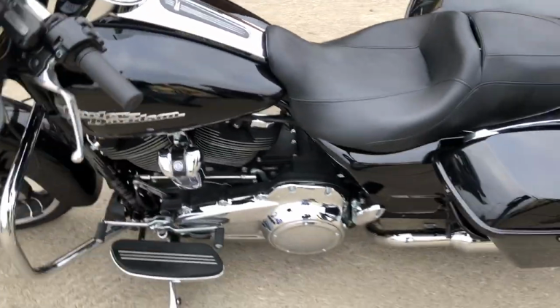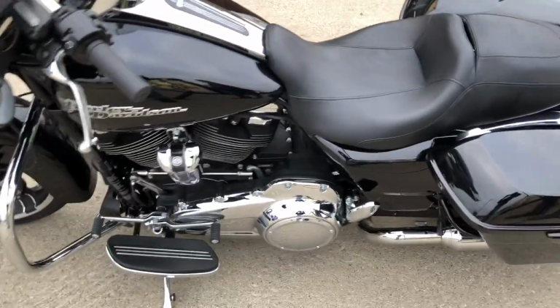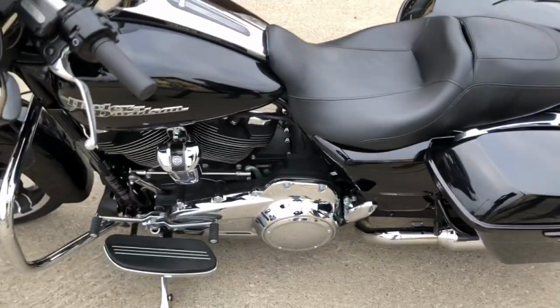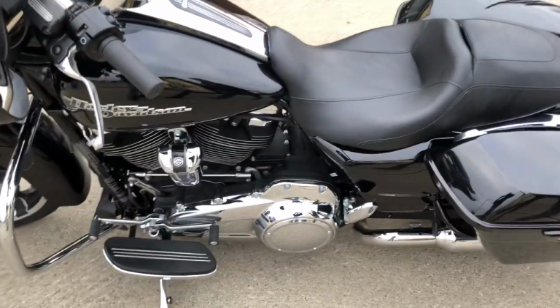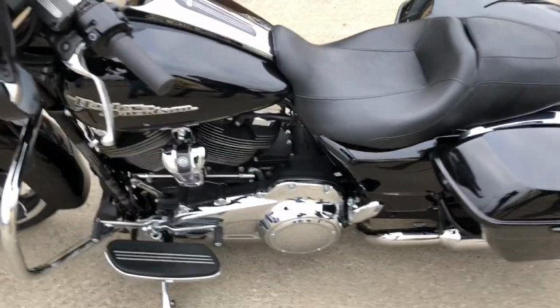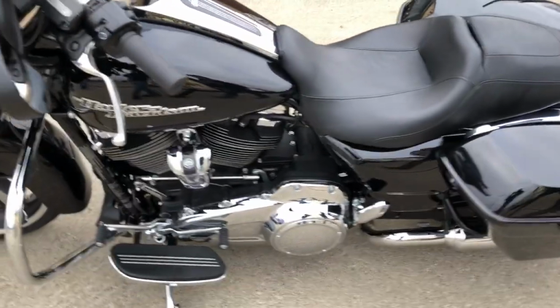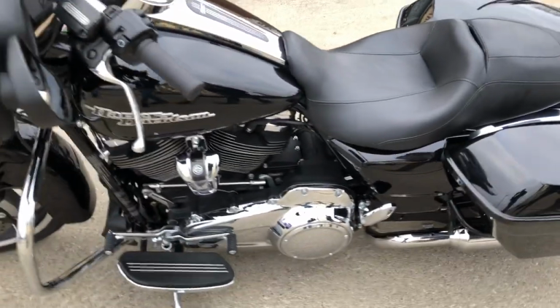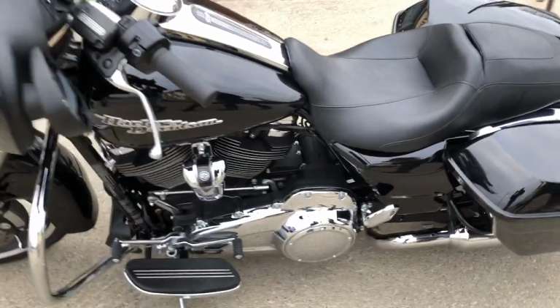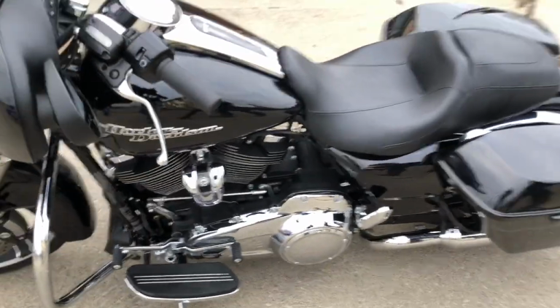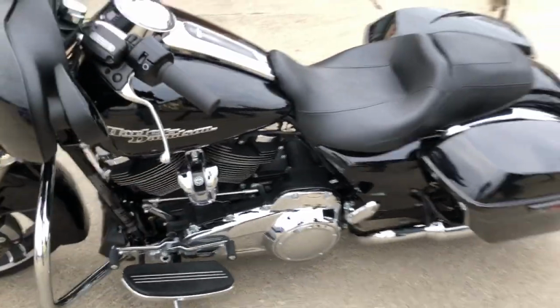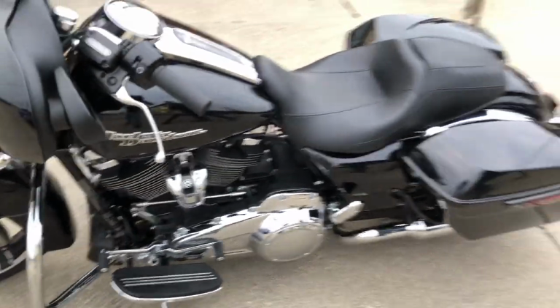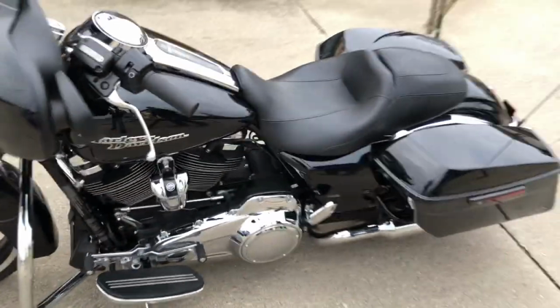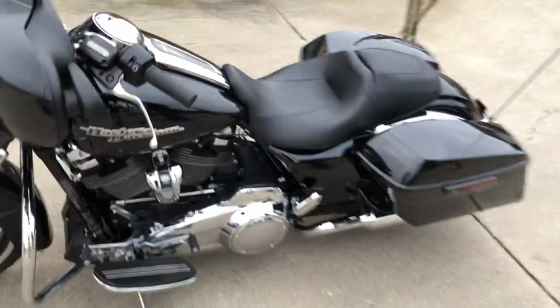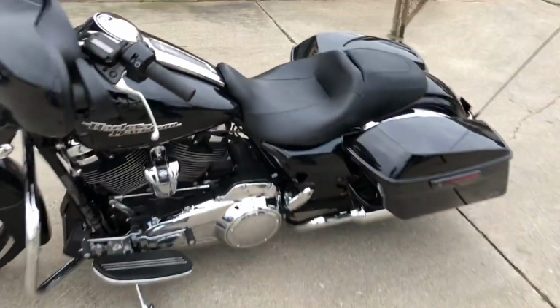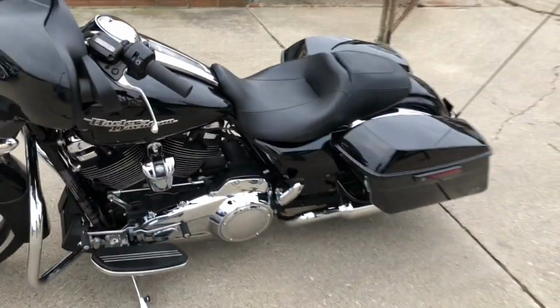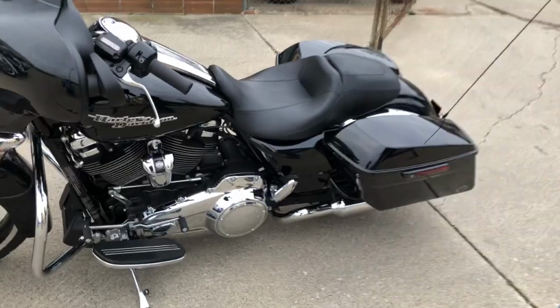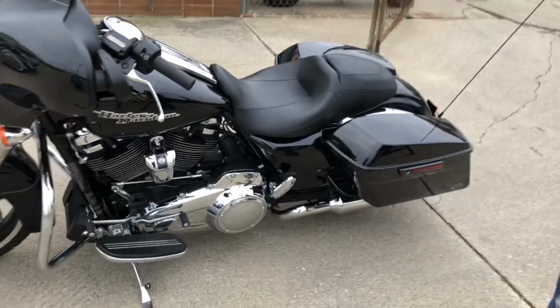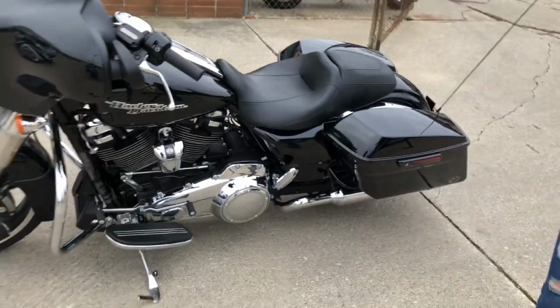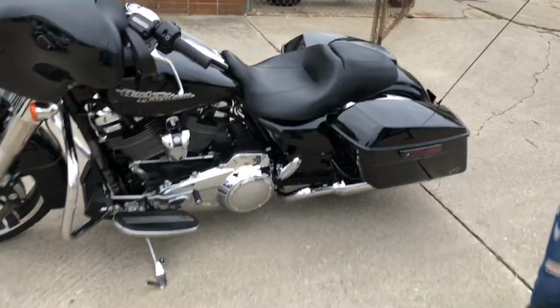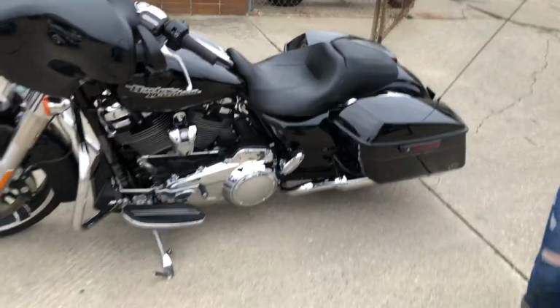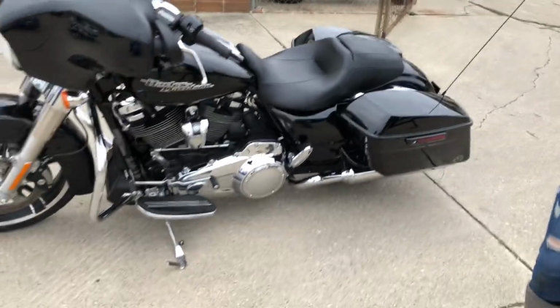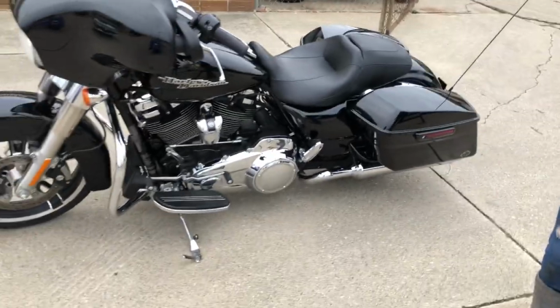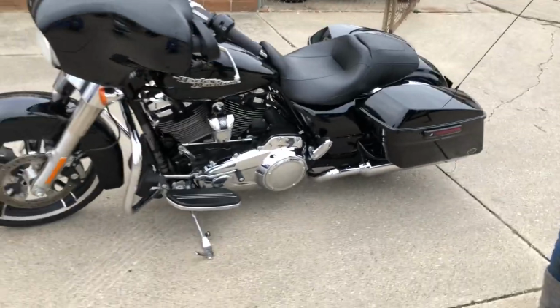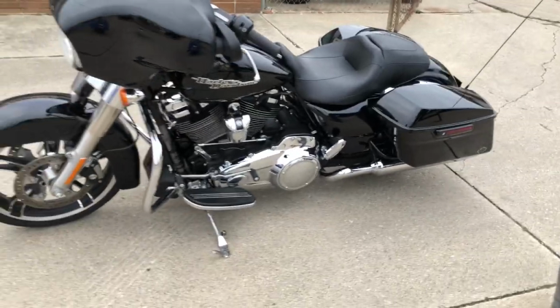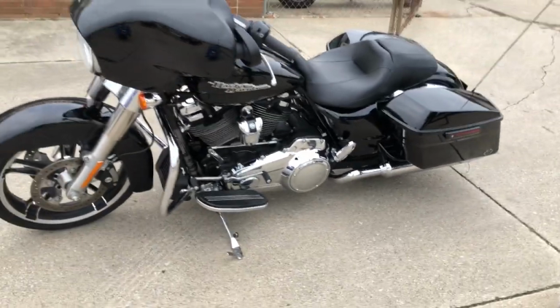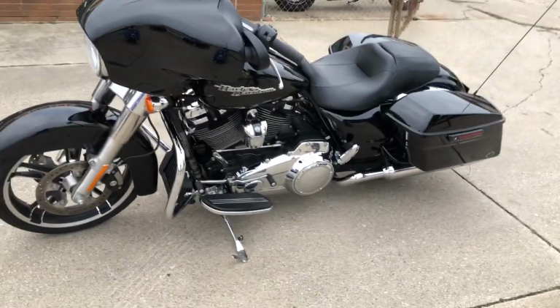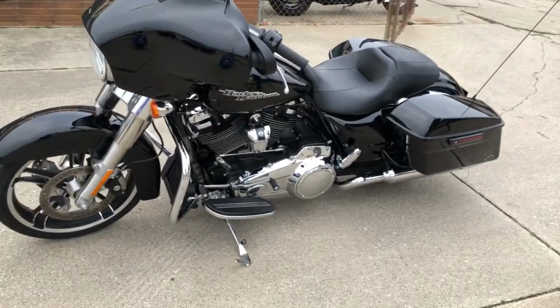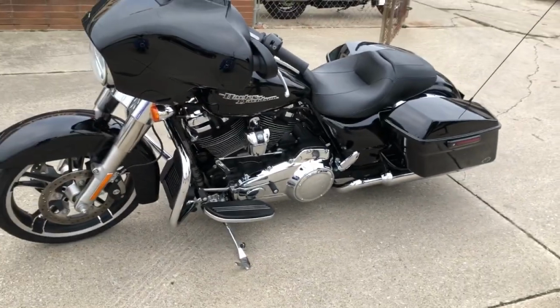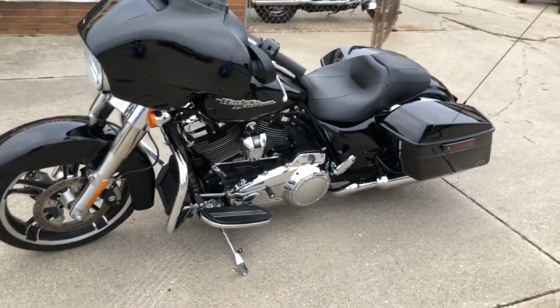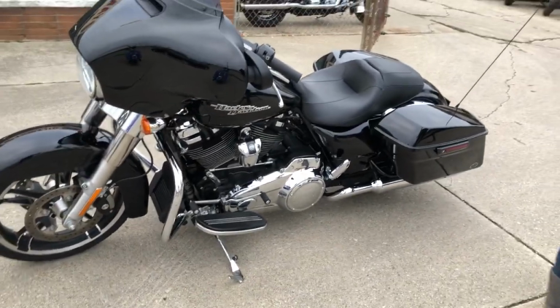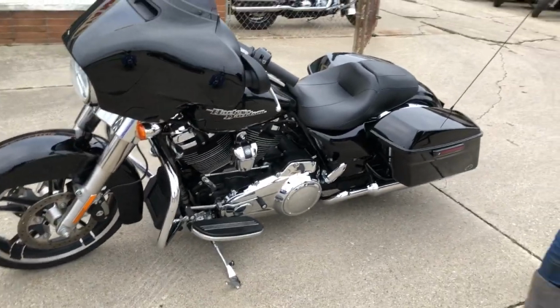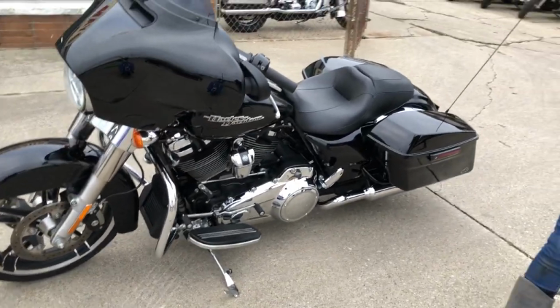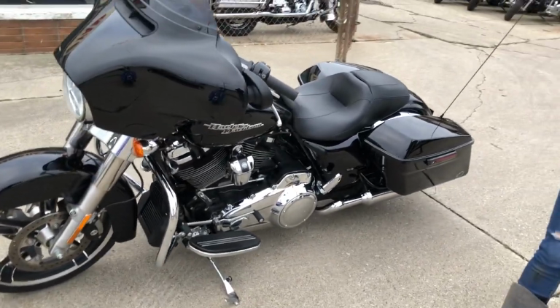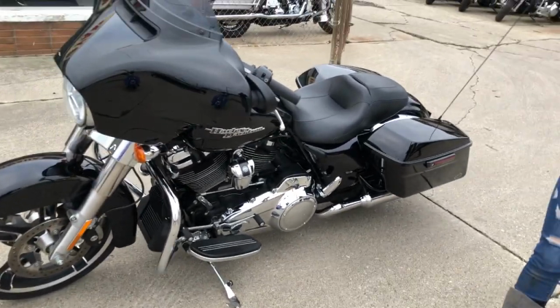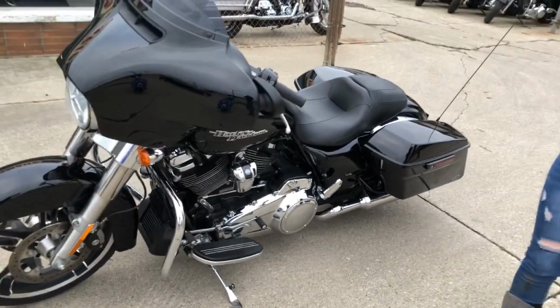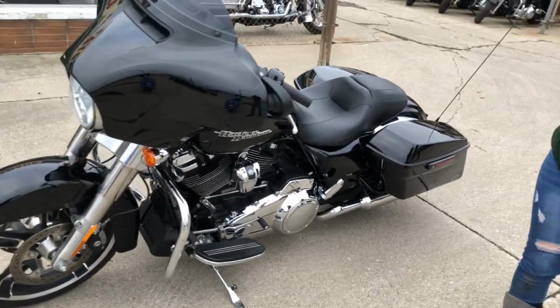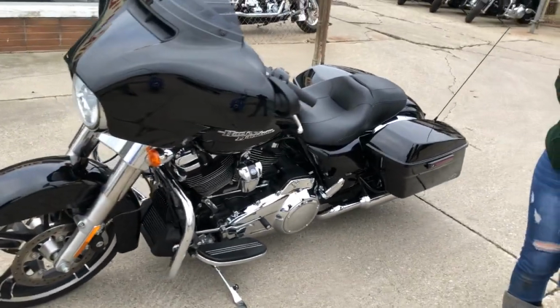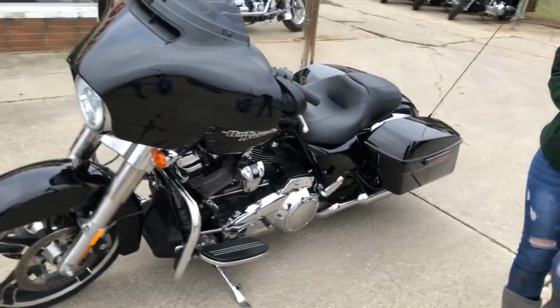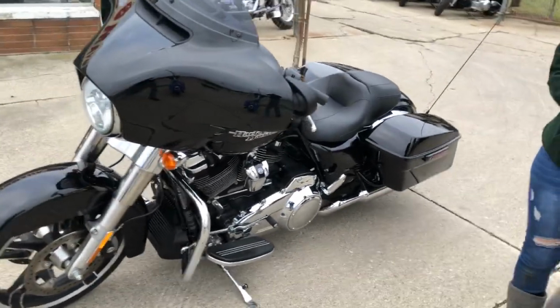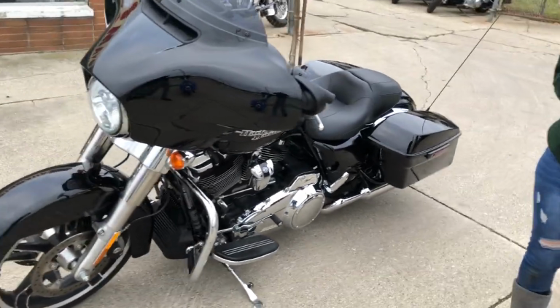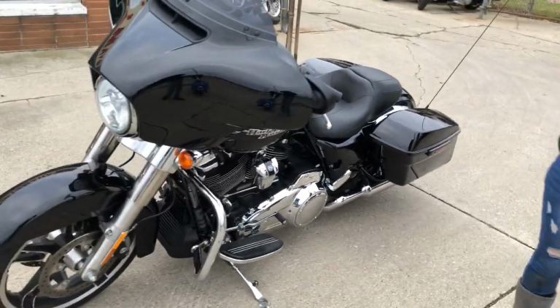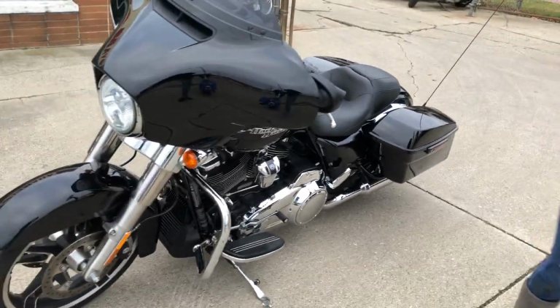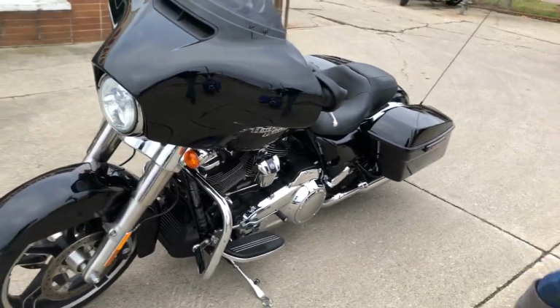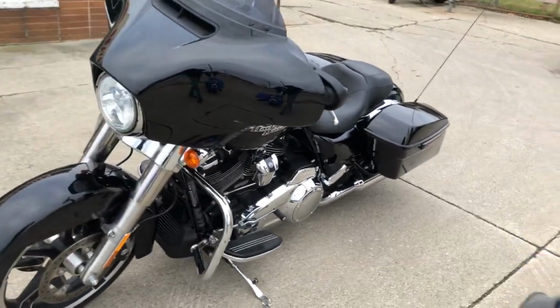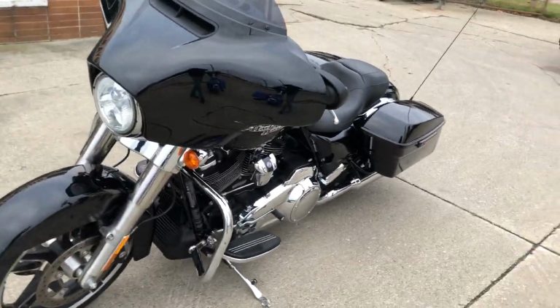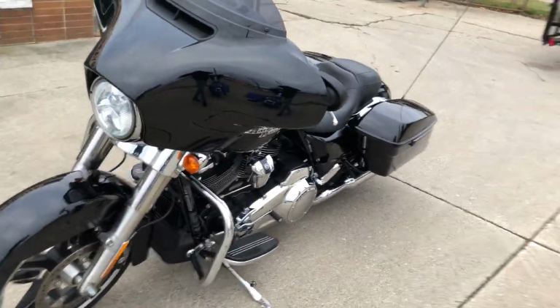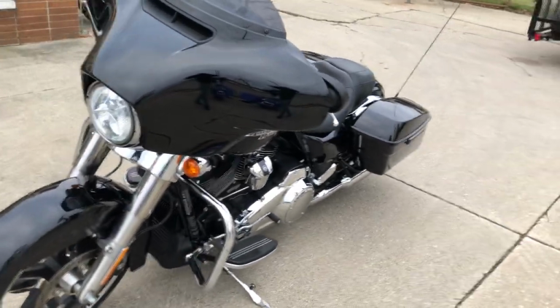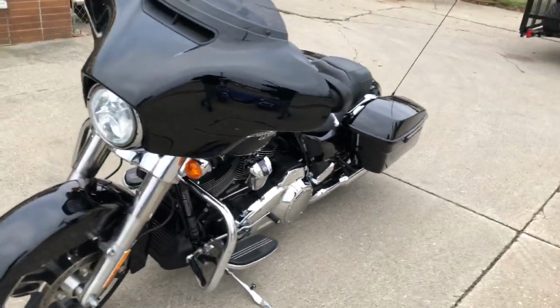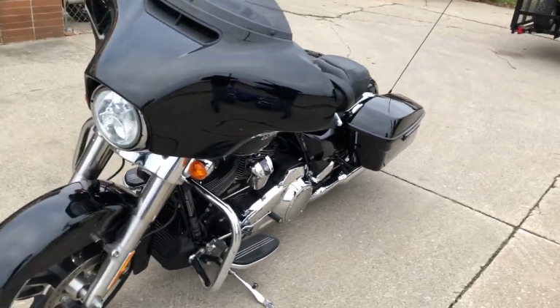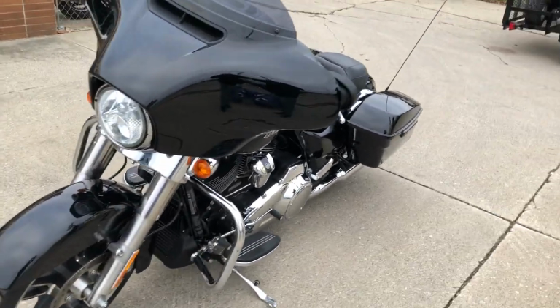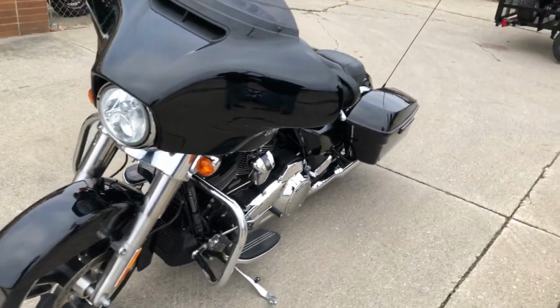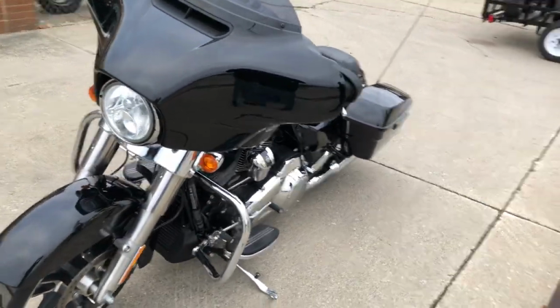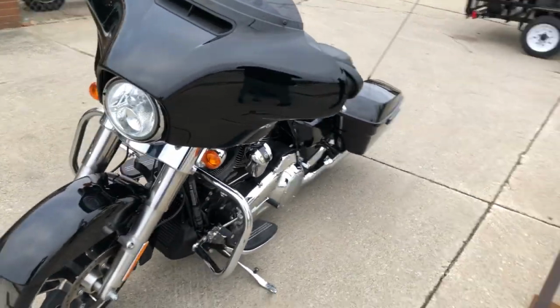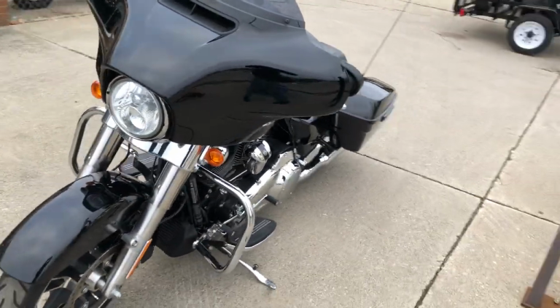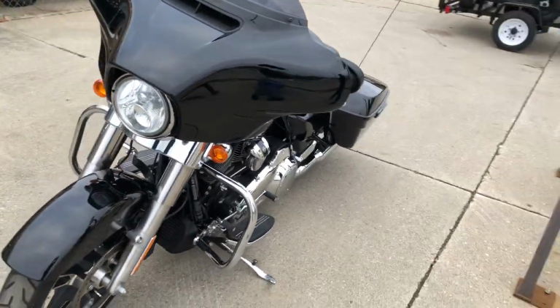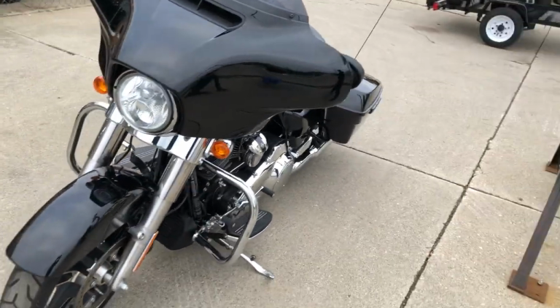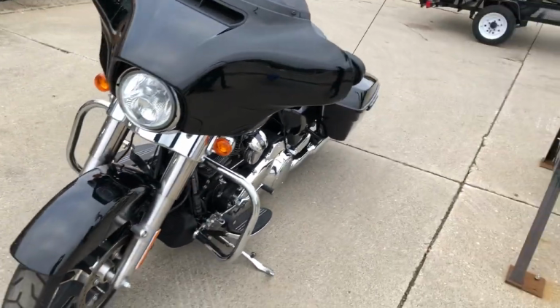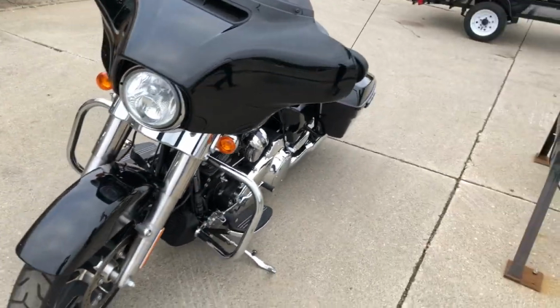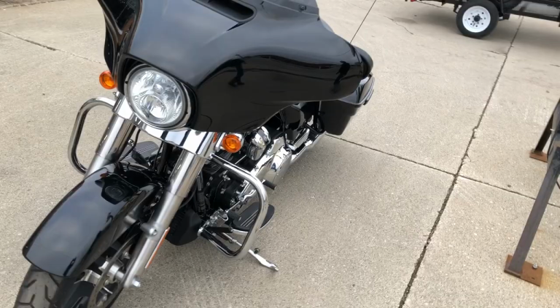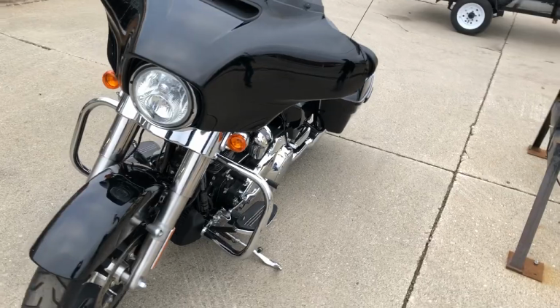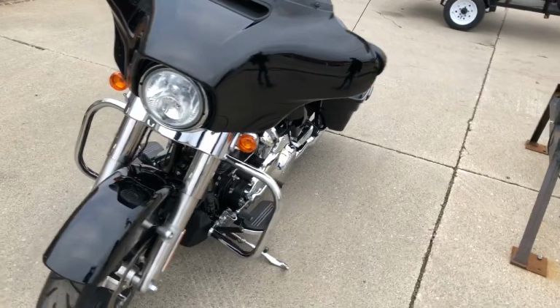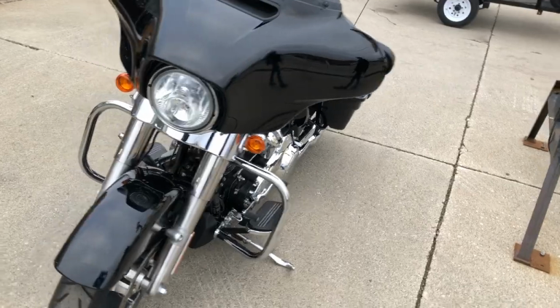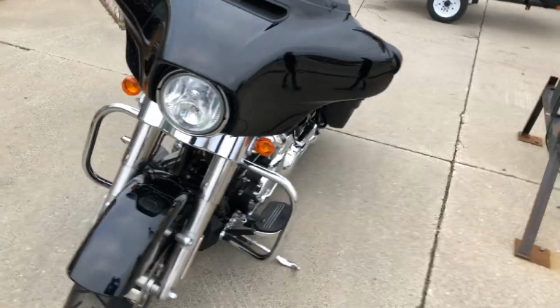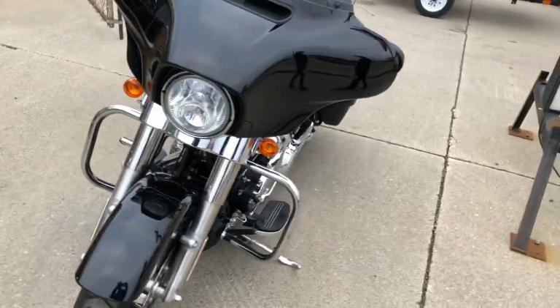All stock, no modifications, just serviced at the dealership and ready to ride. You can buy this one with confidence and save thousands.